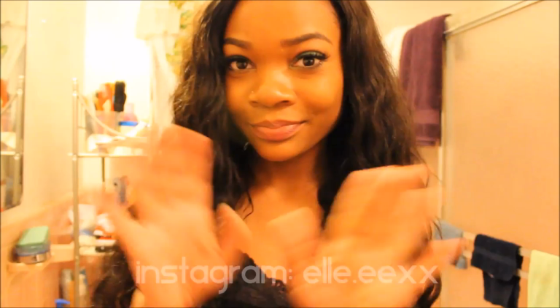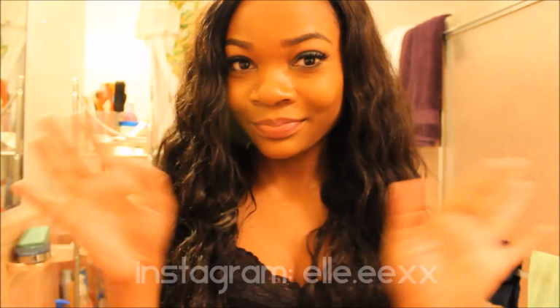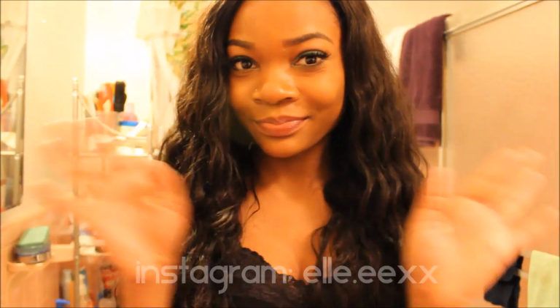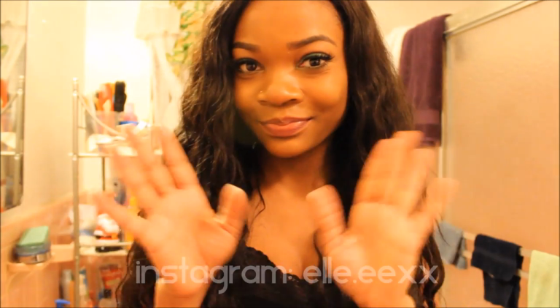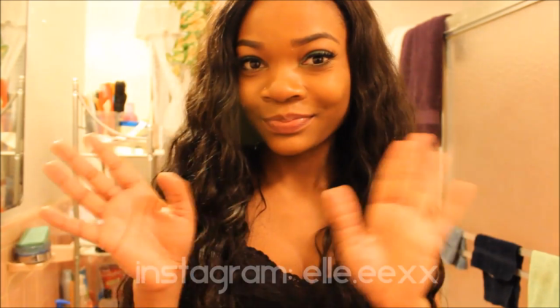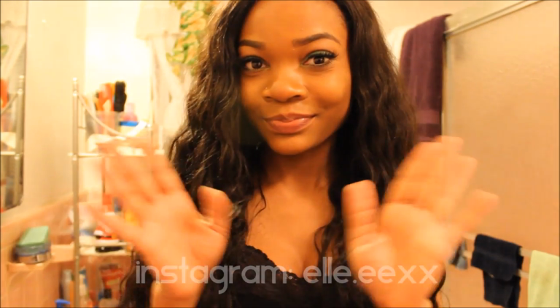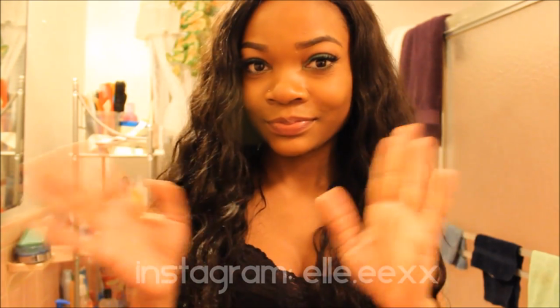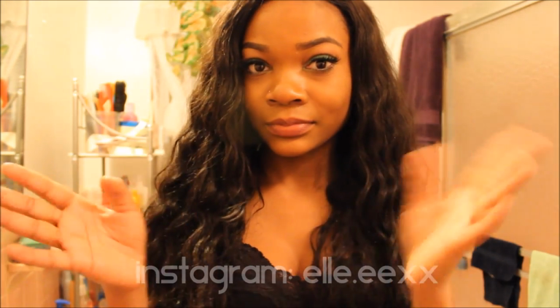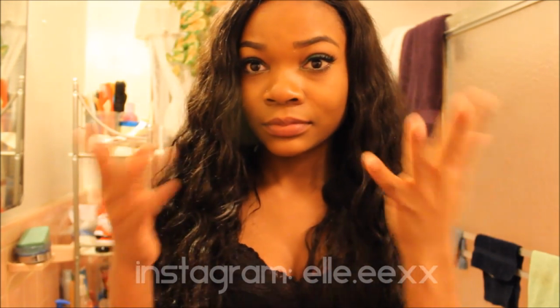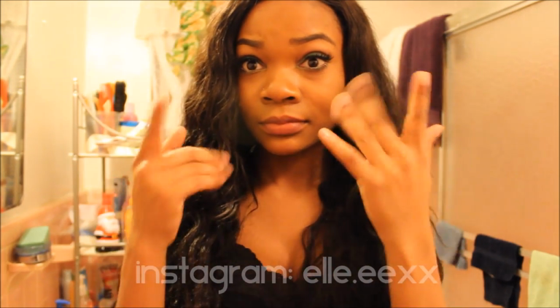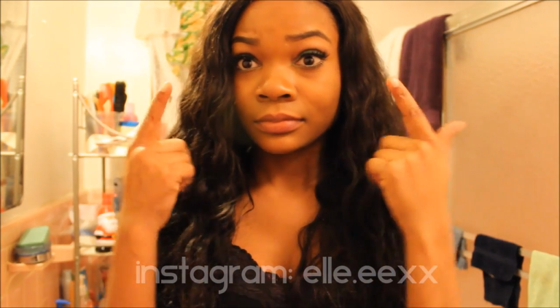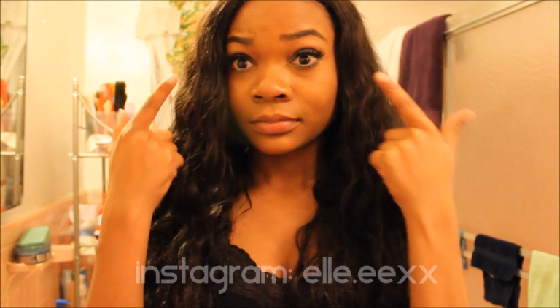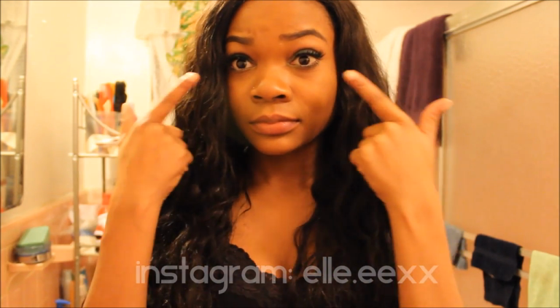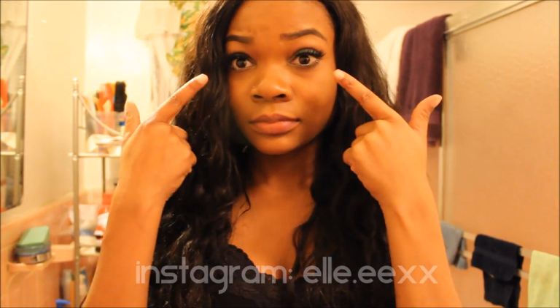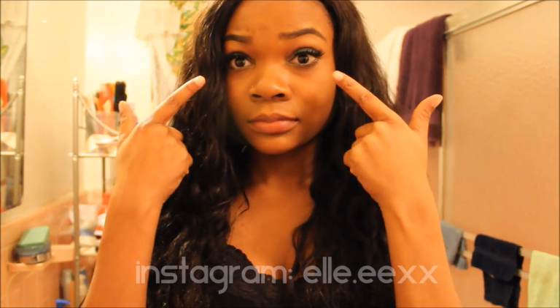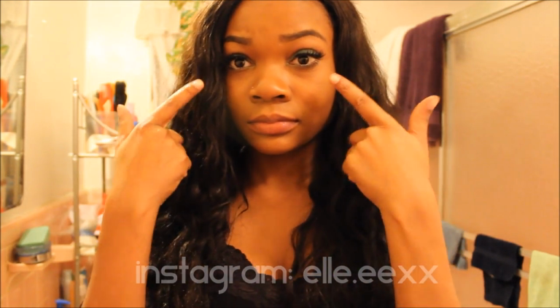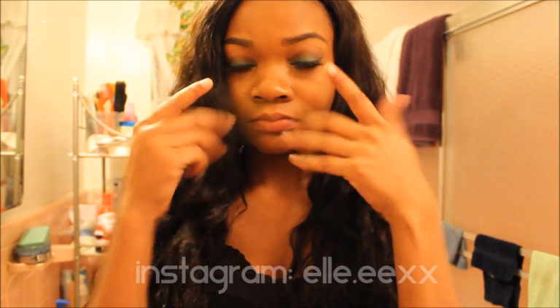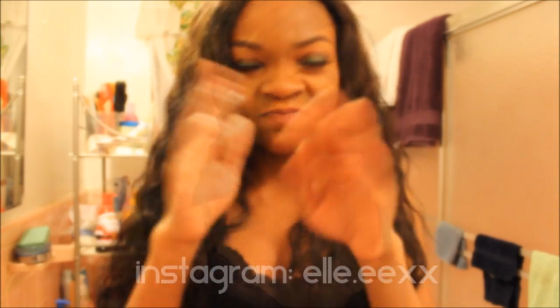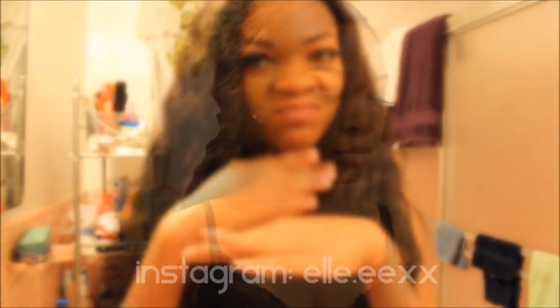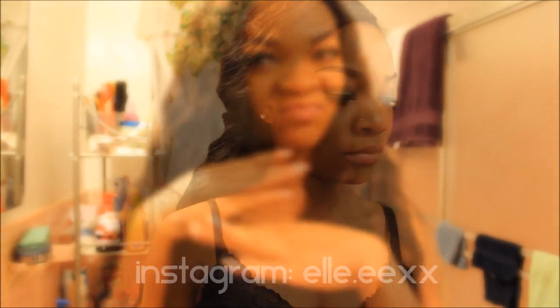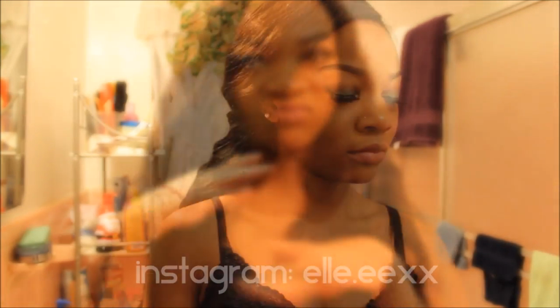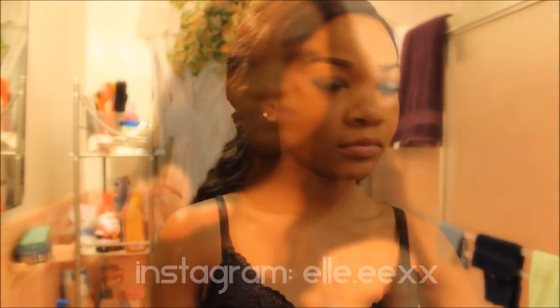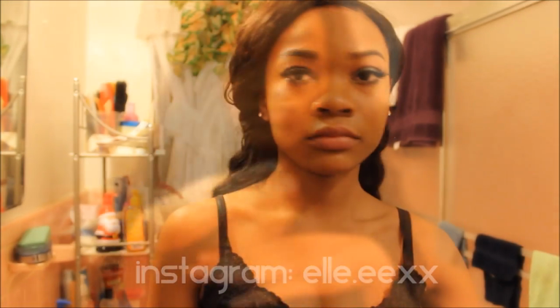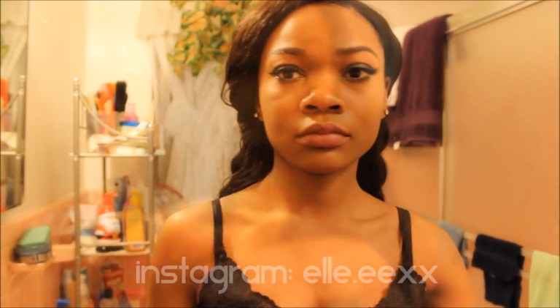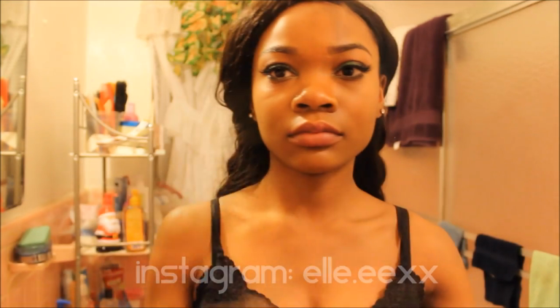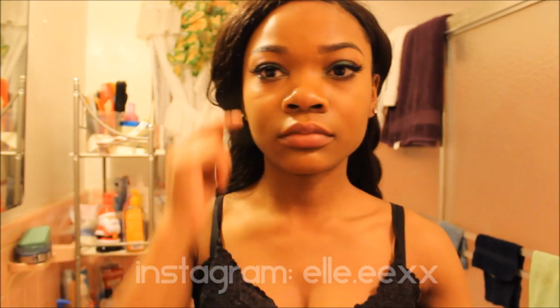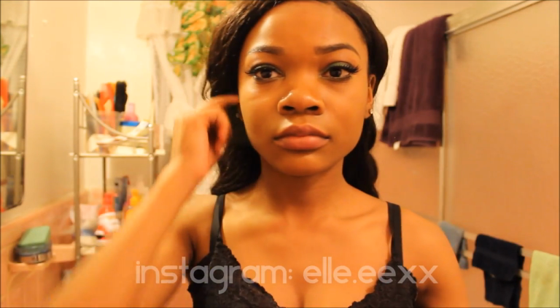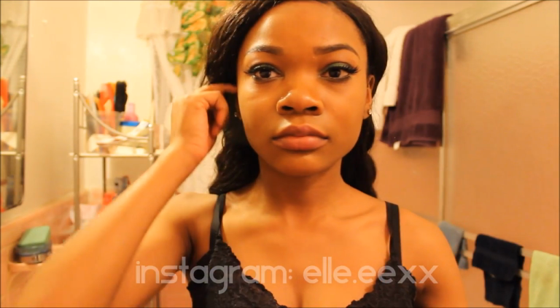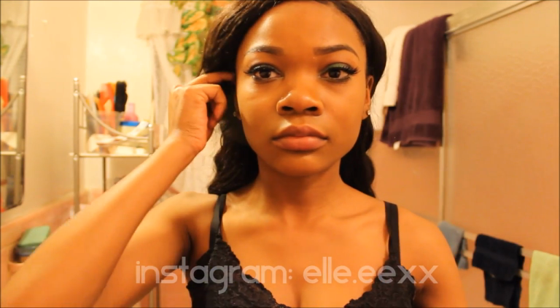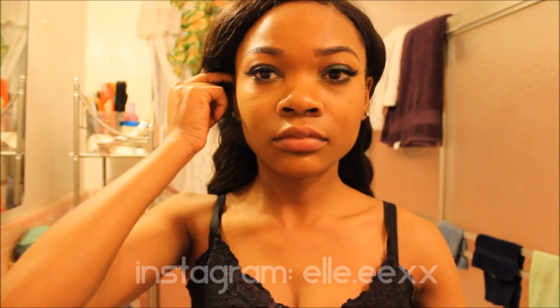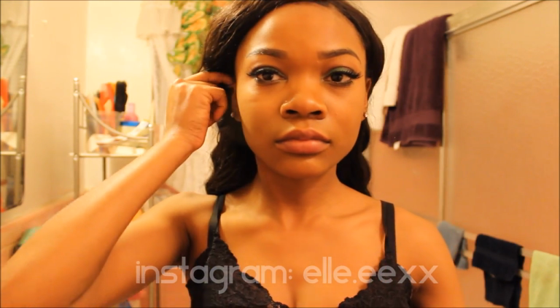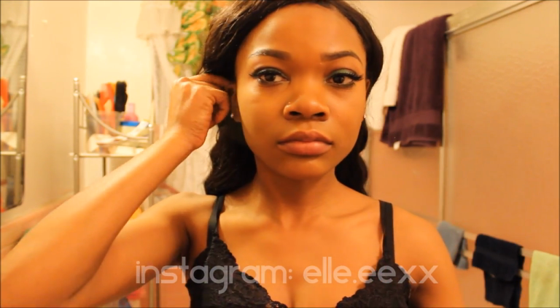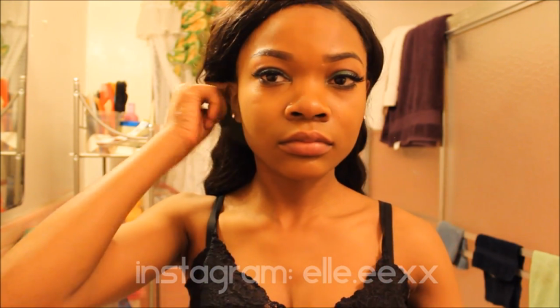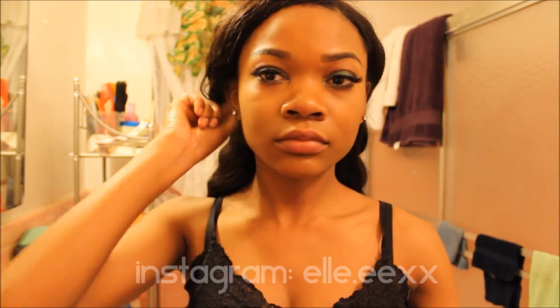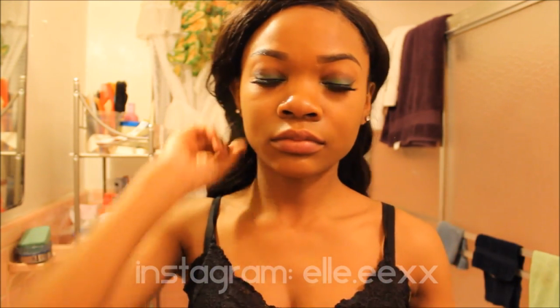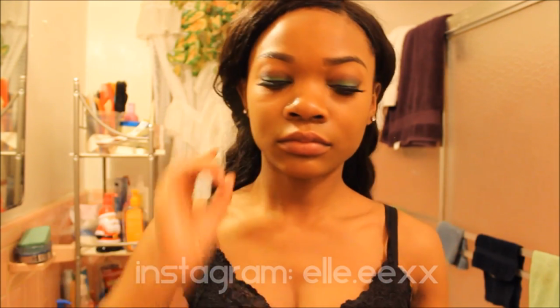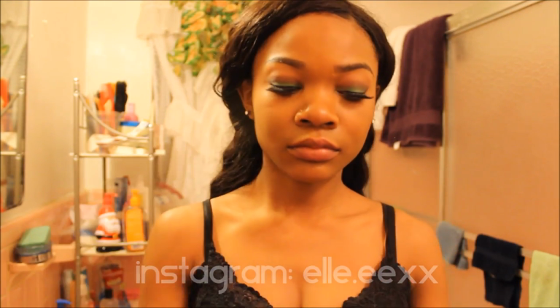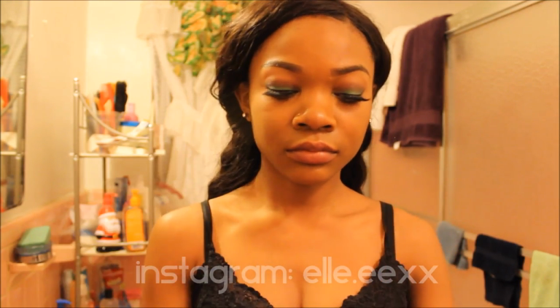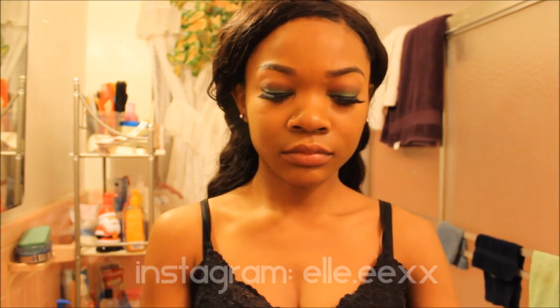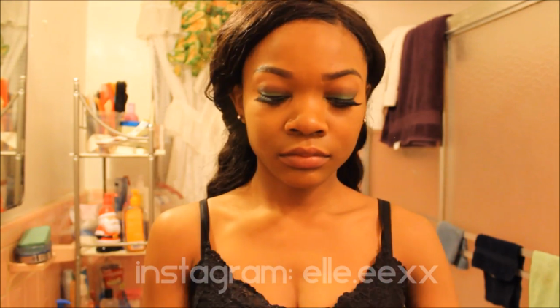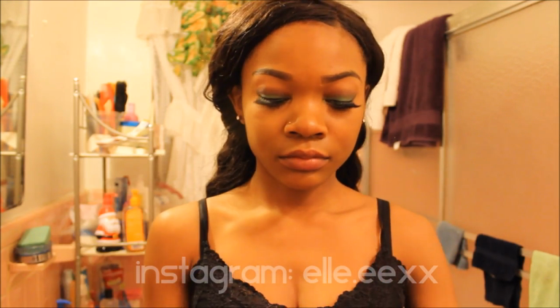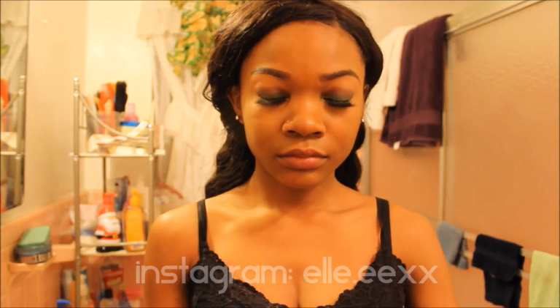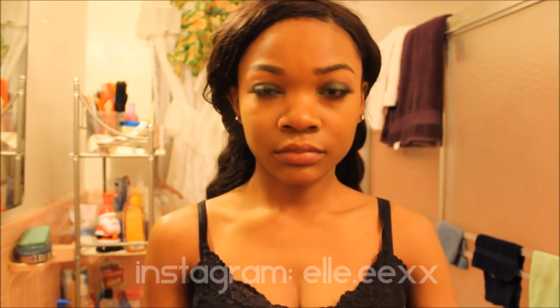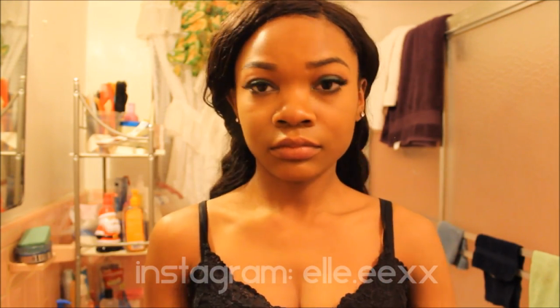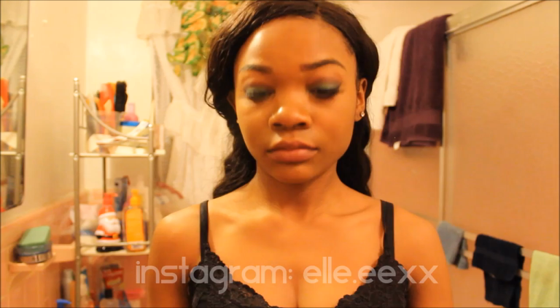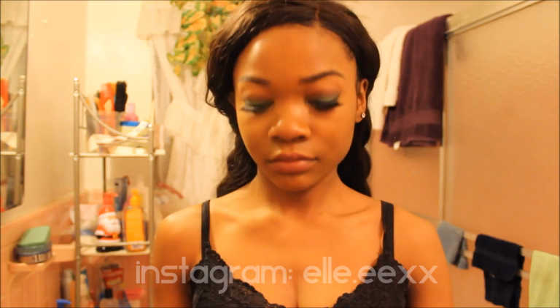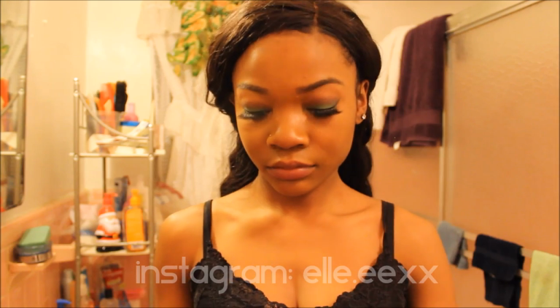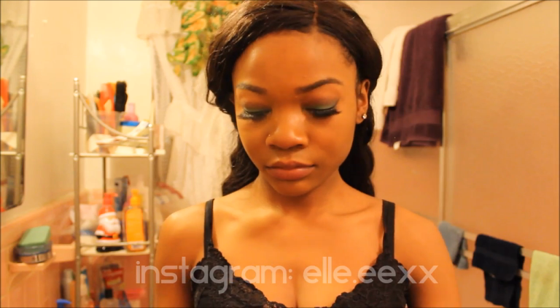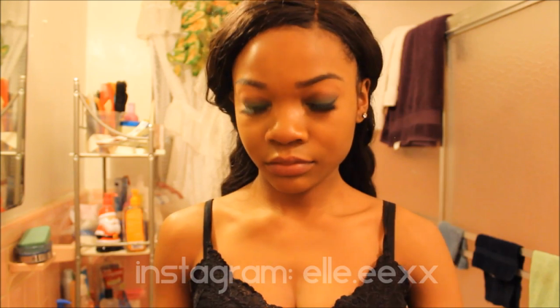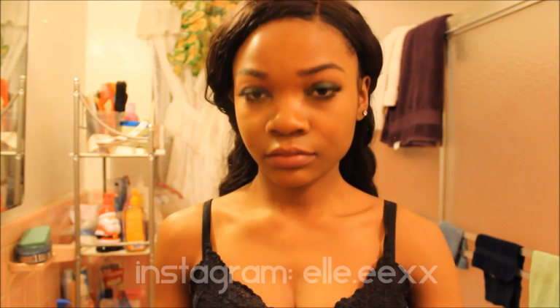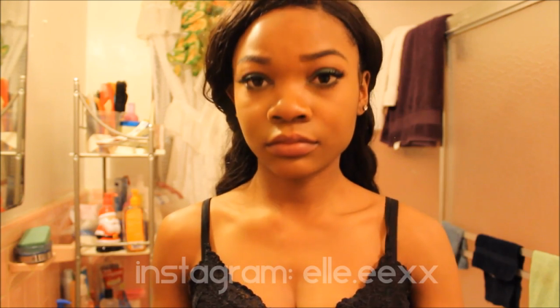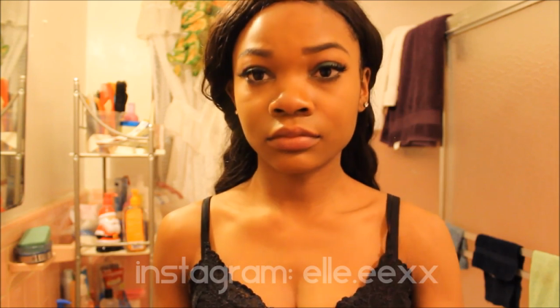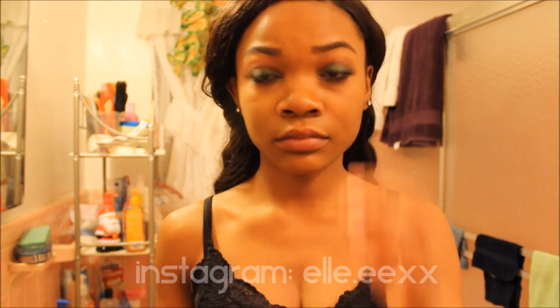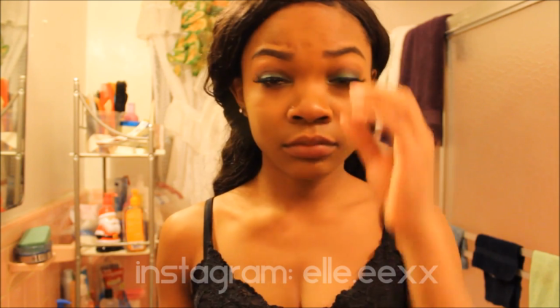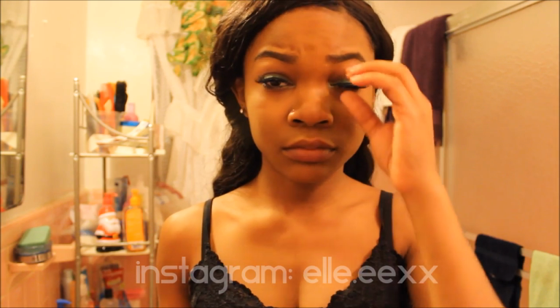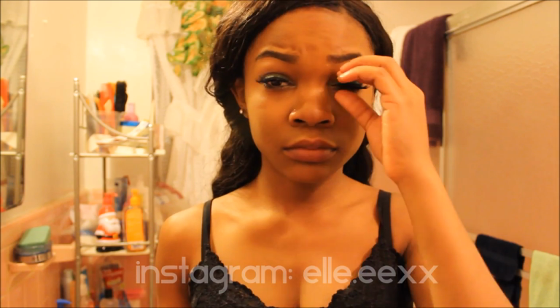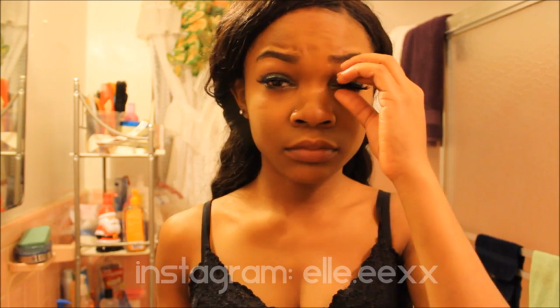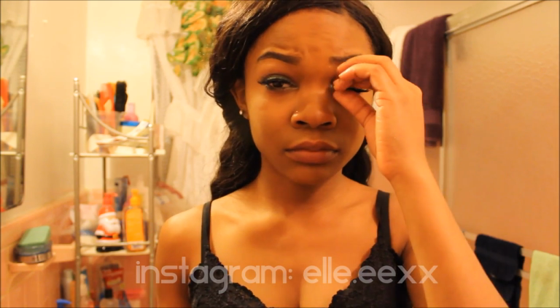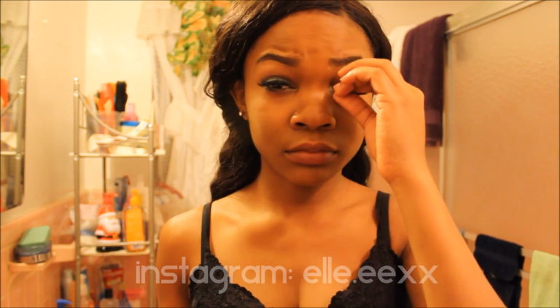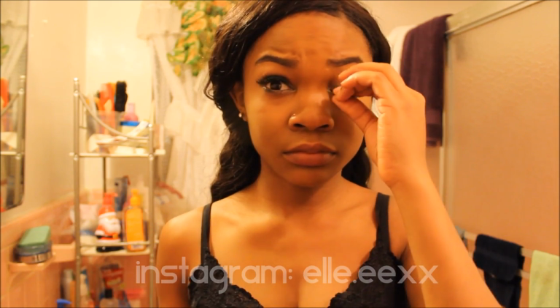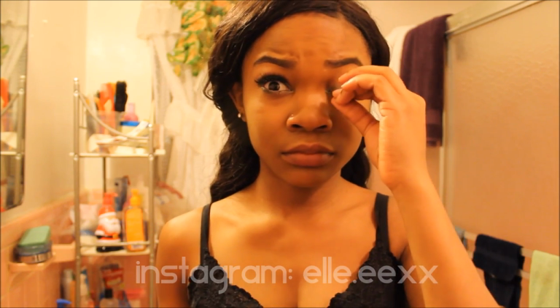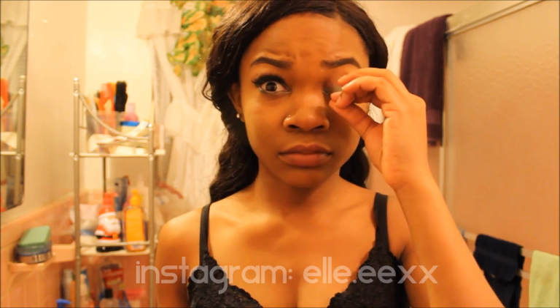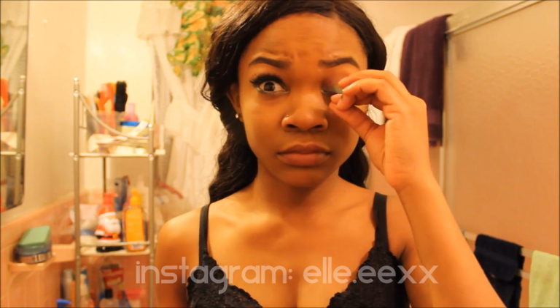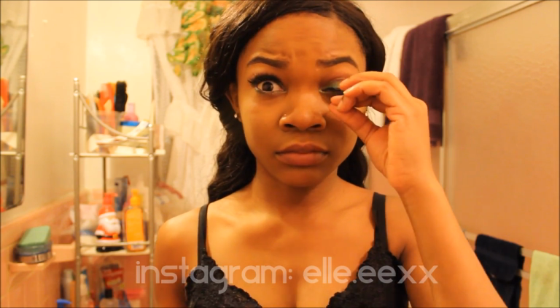Hey guys, so today's video is just going to be me showing you how I take off my makeup at night, and also my skincare routine.